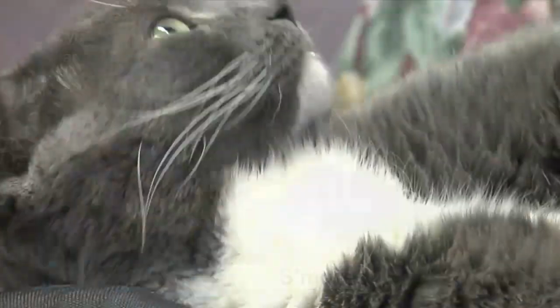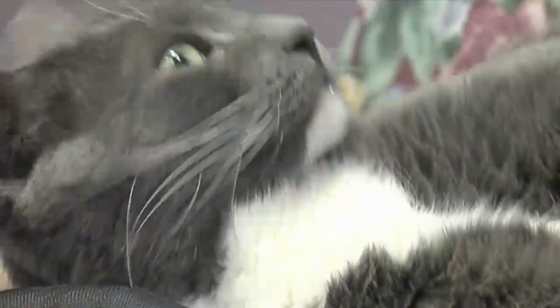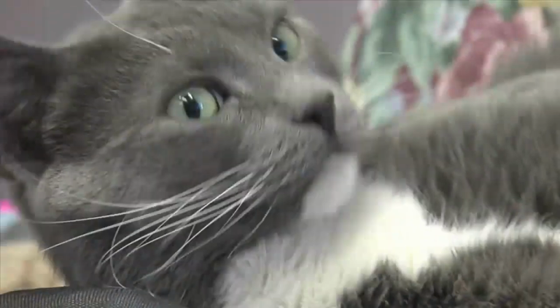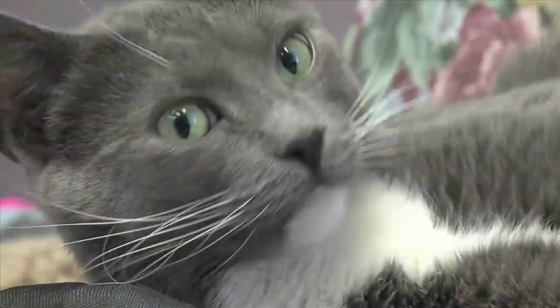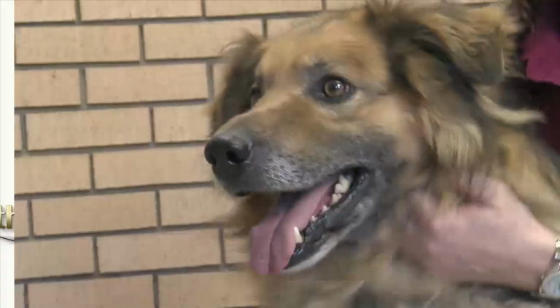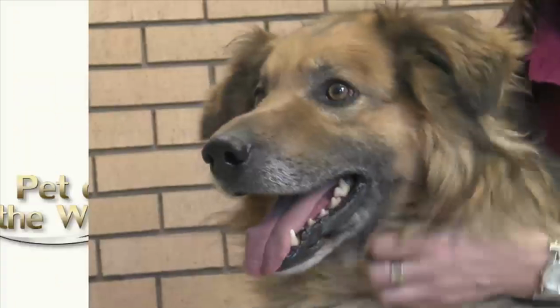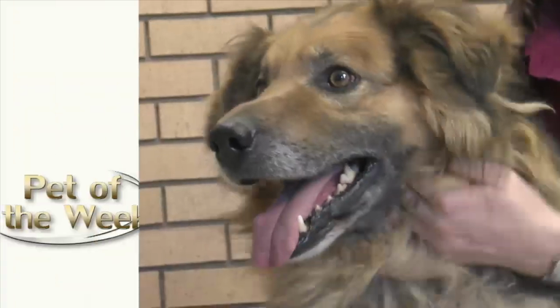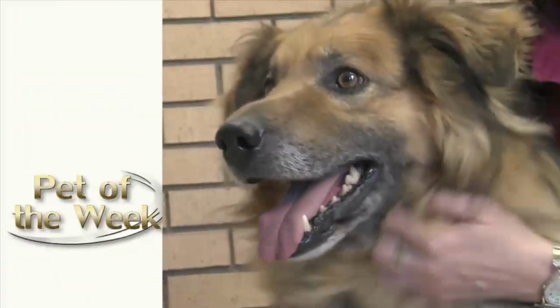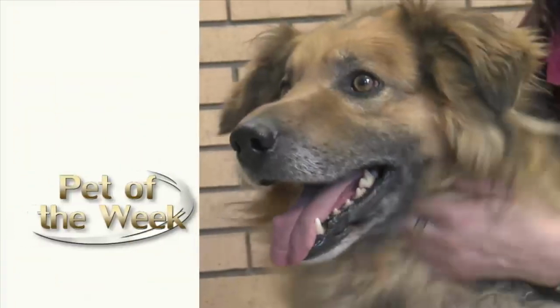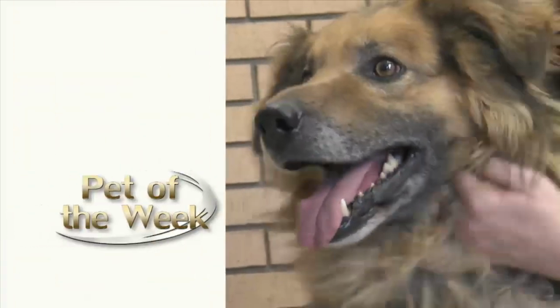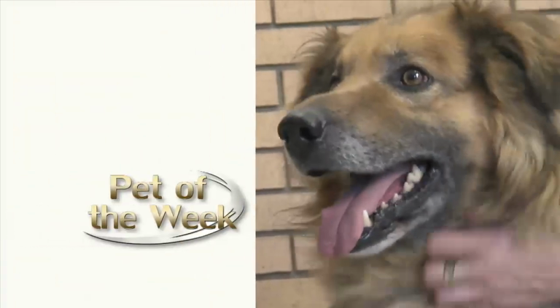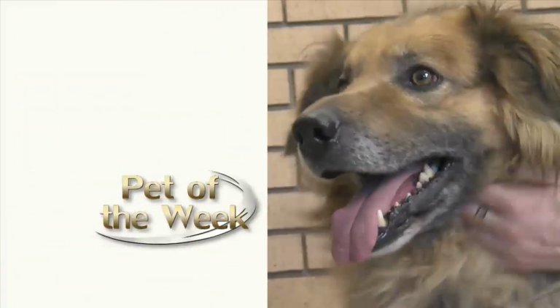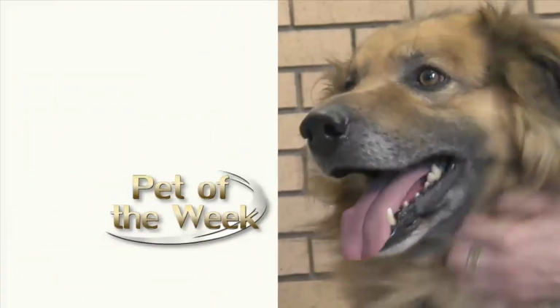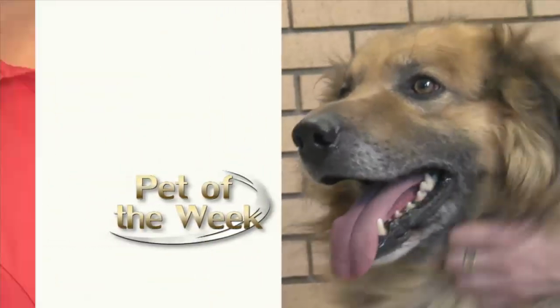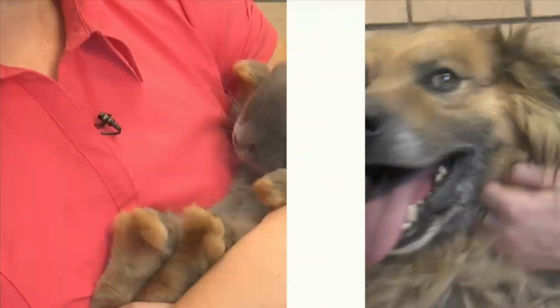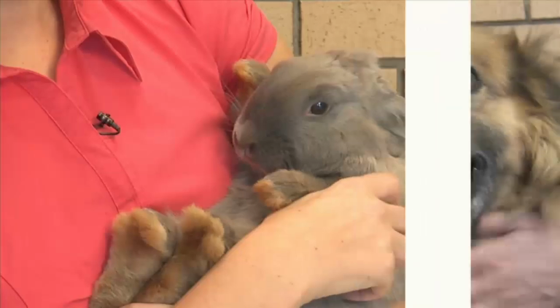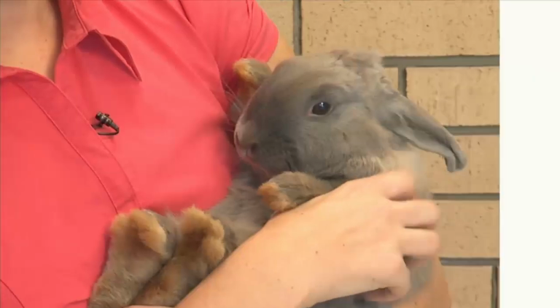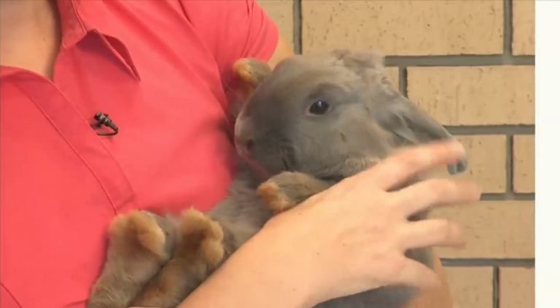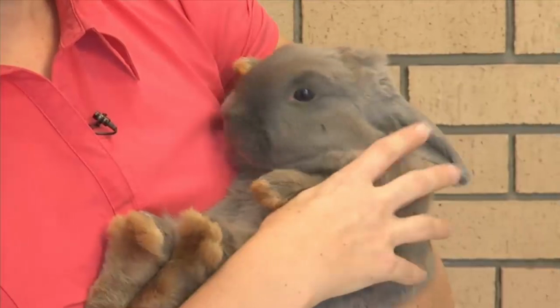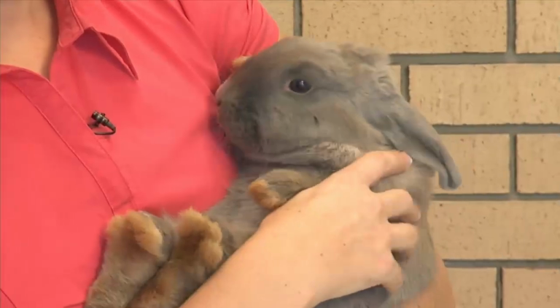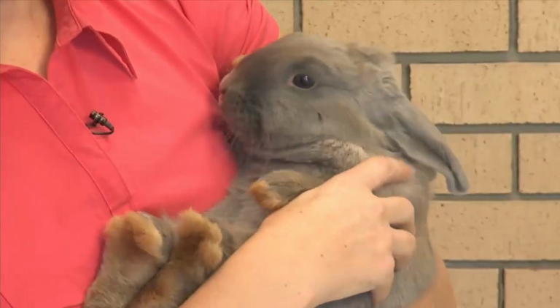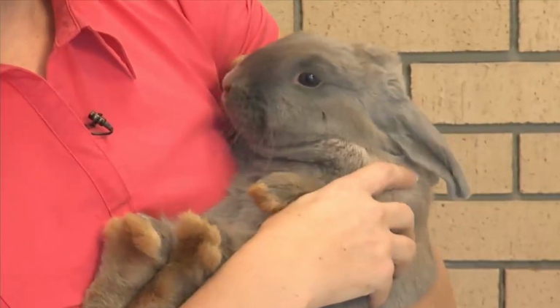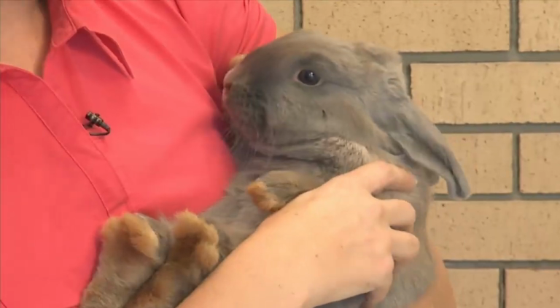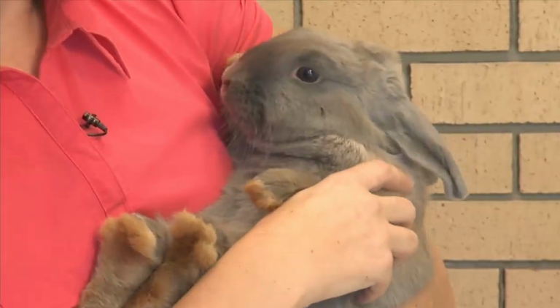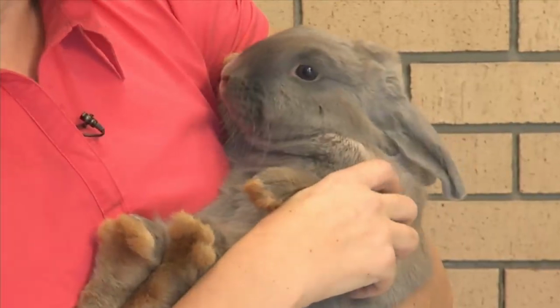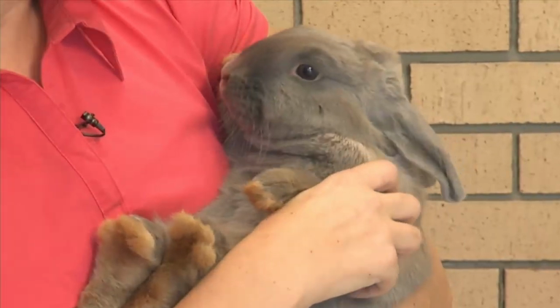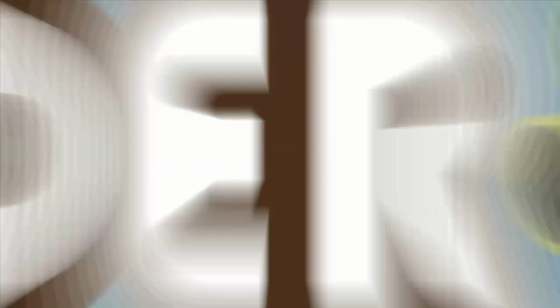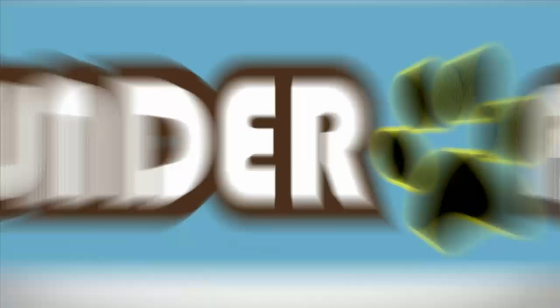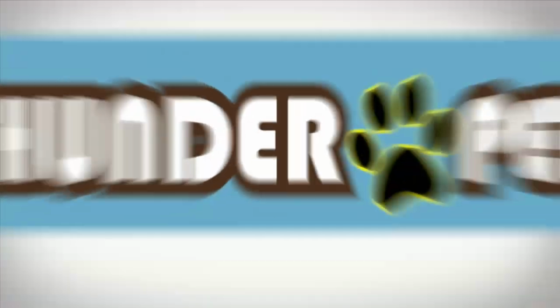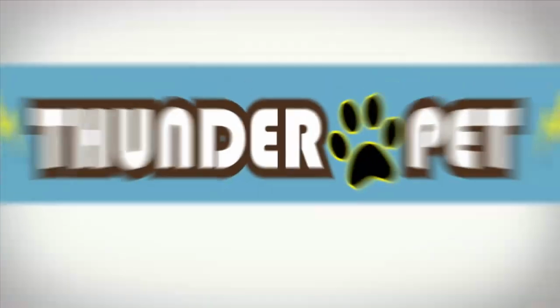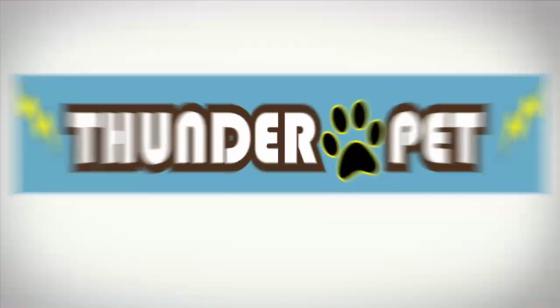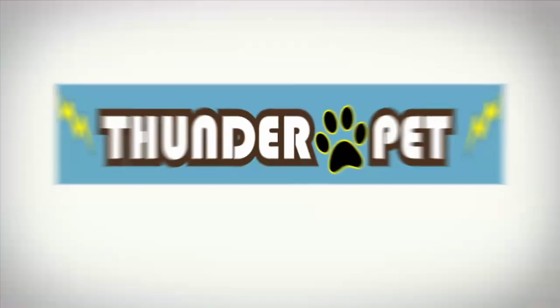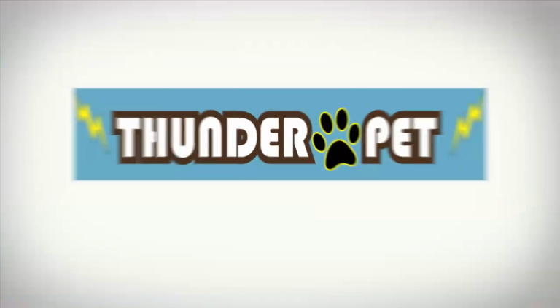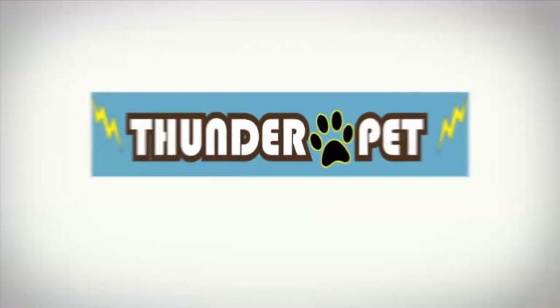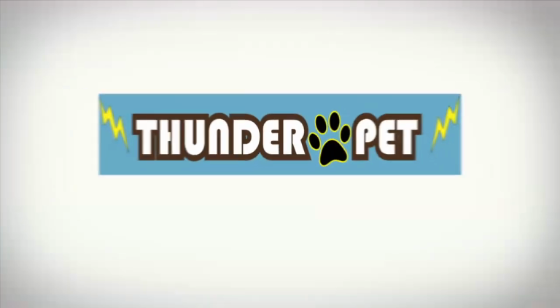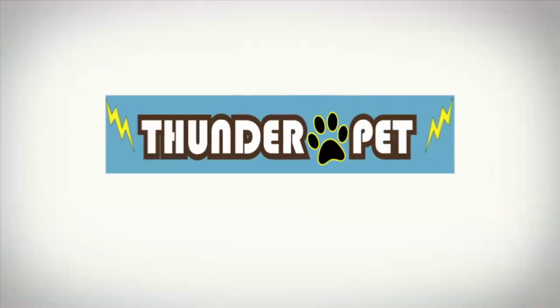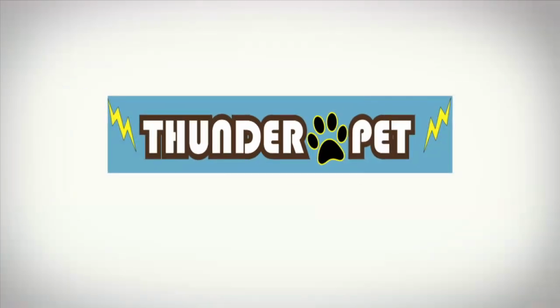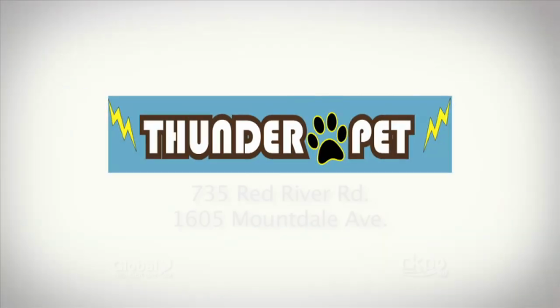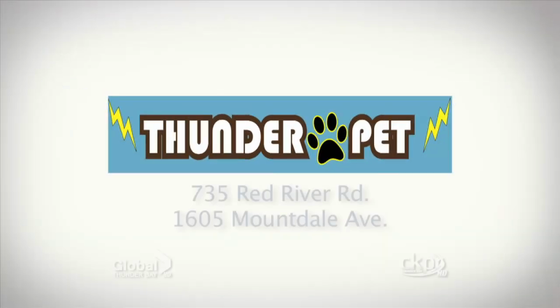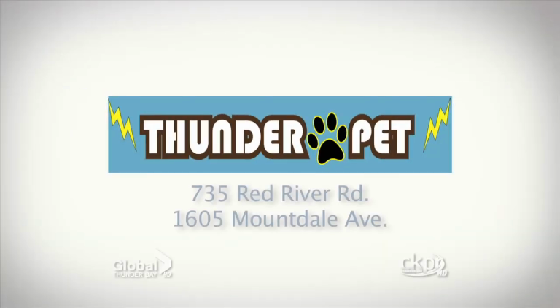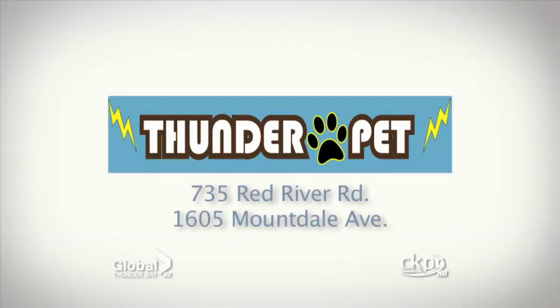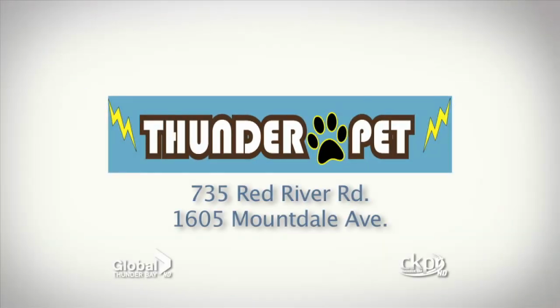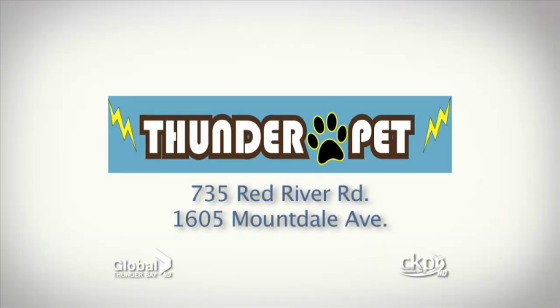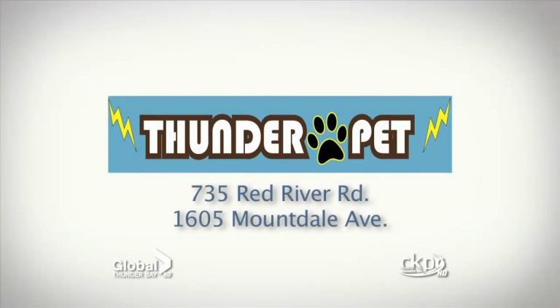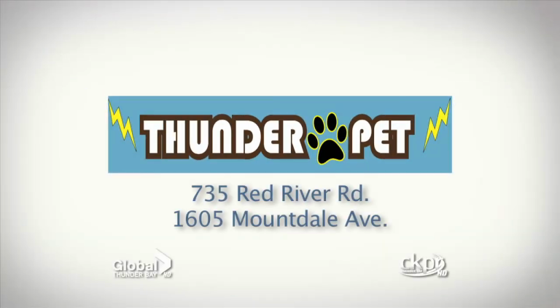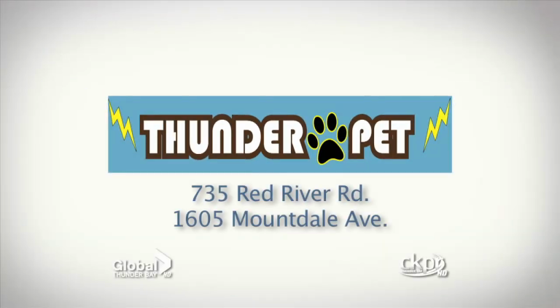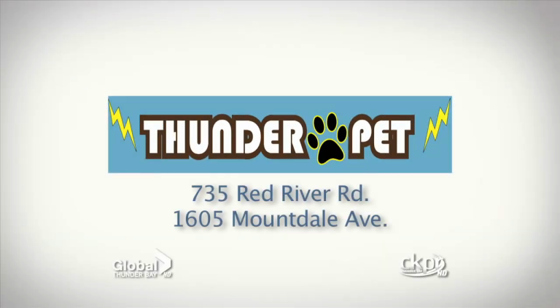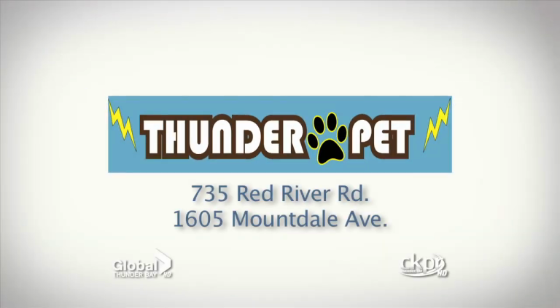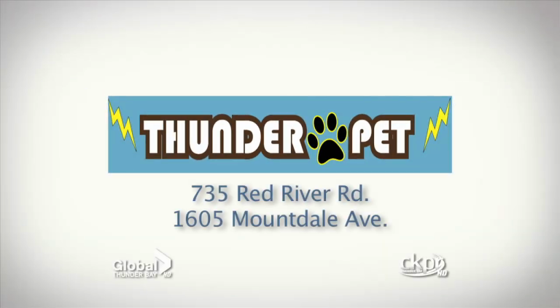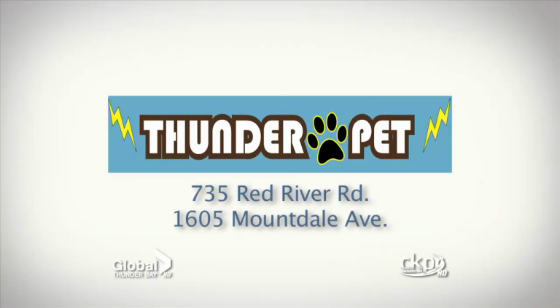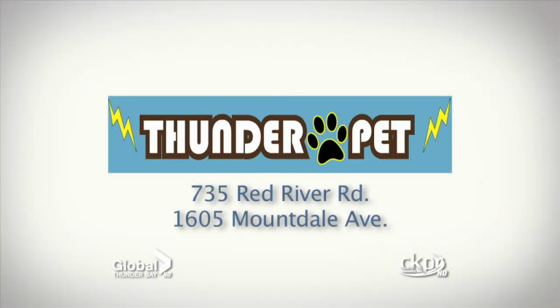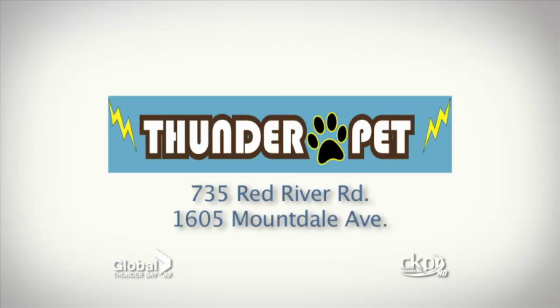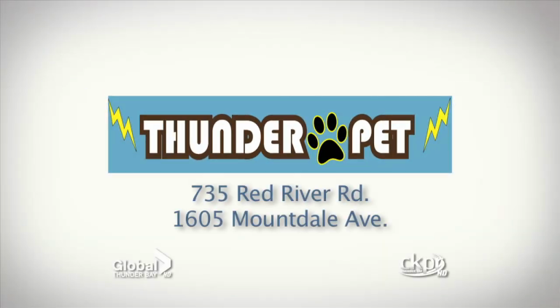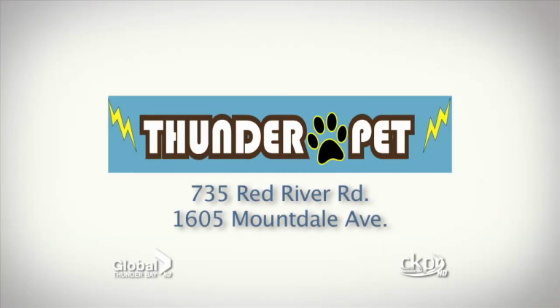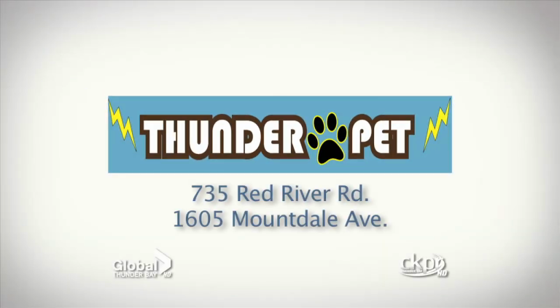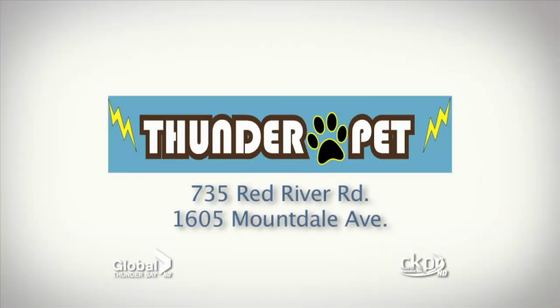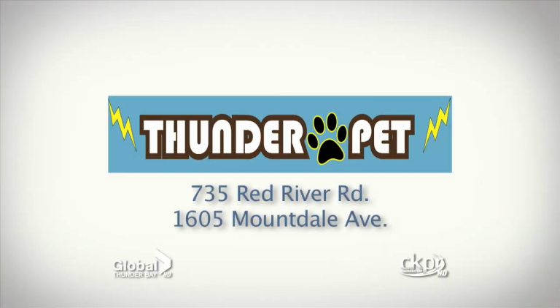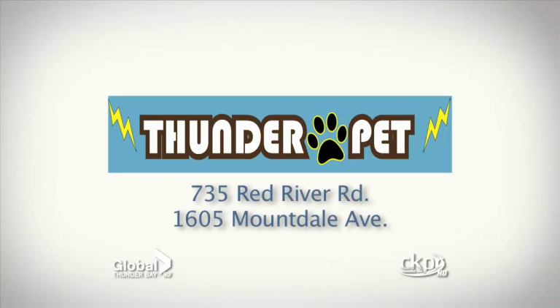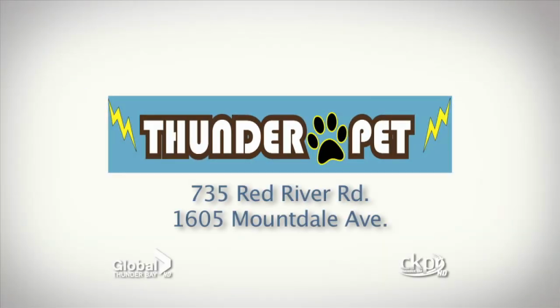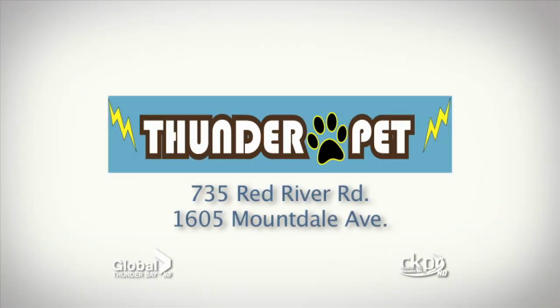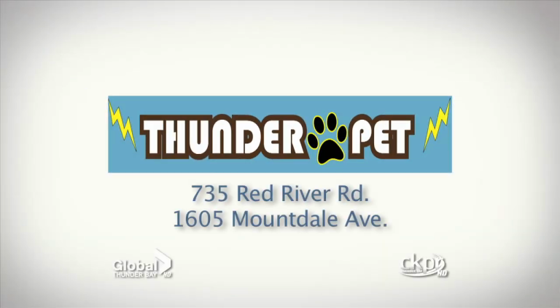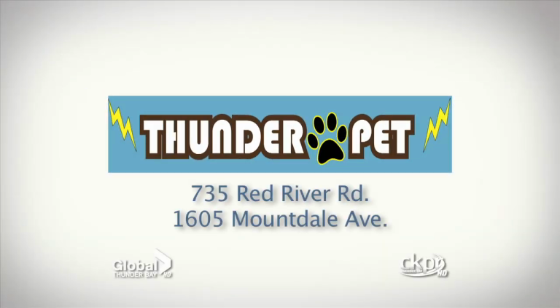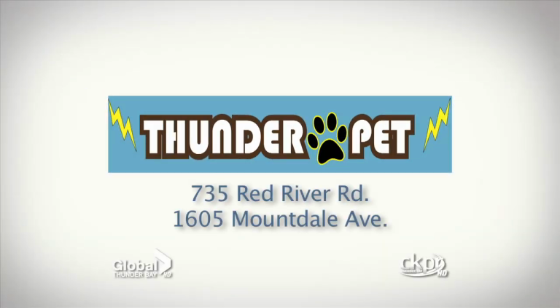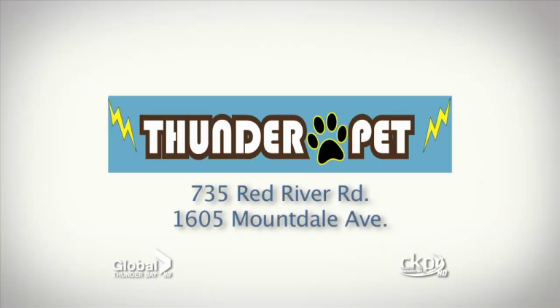Your Pet of the Week has been brought to you by Thunder Pet — expert advice and high quality pet food within your budget.